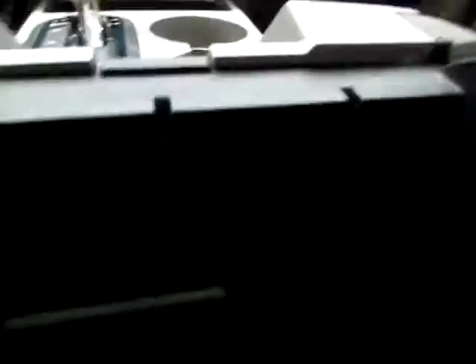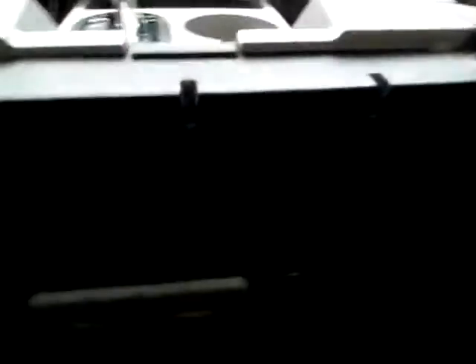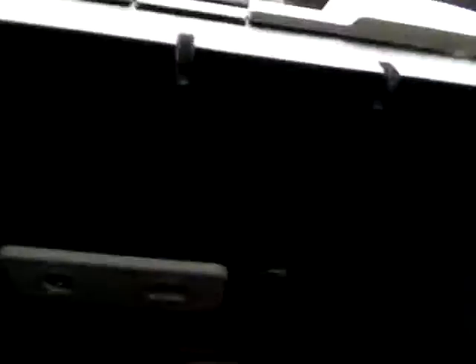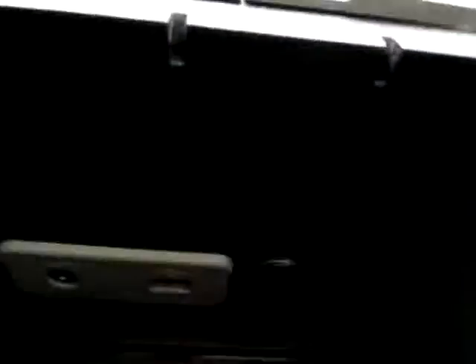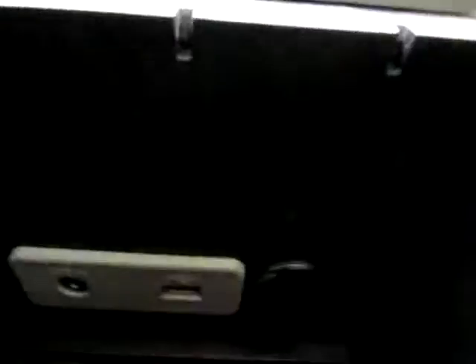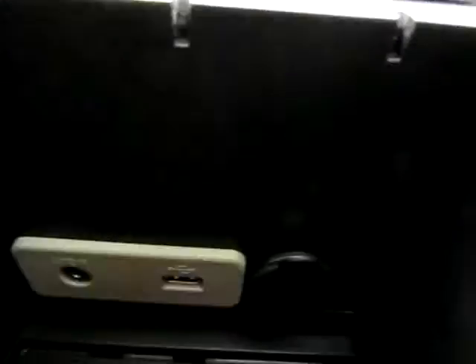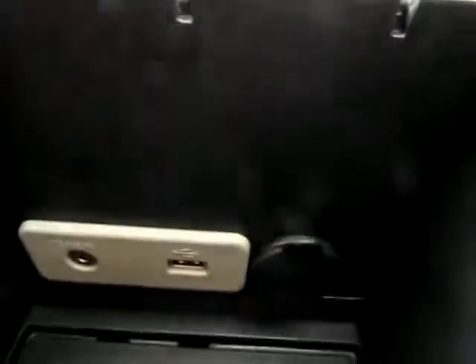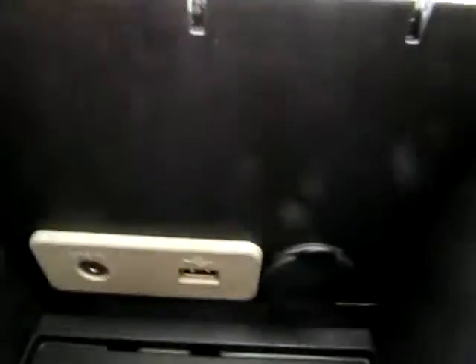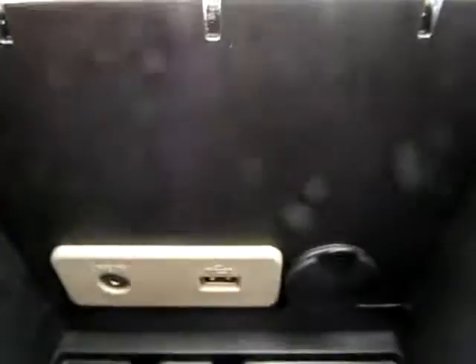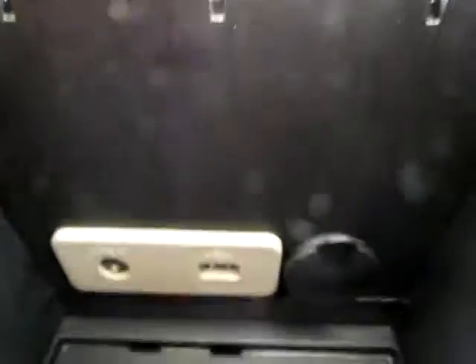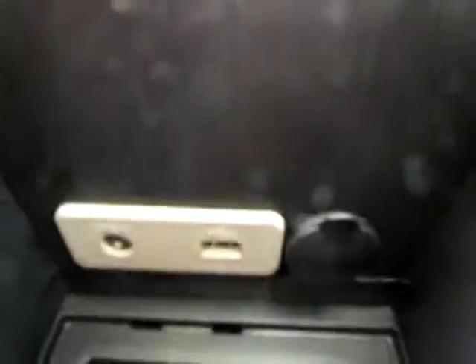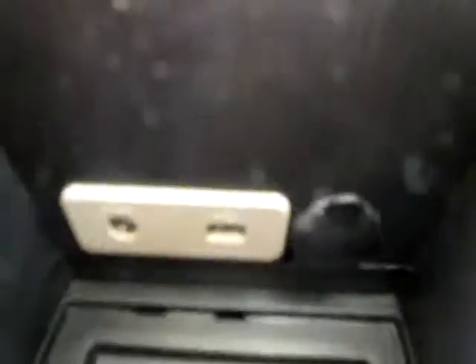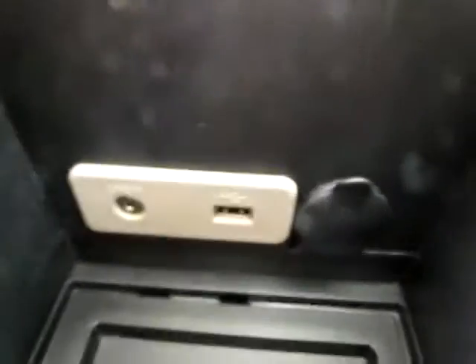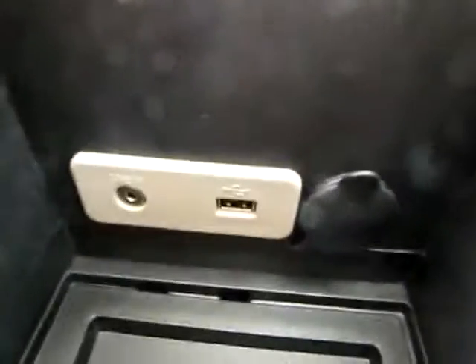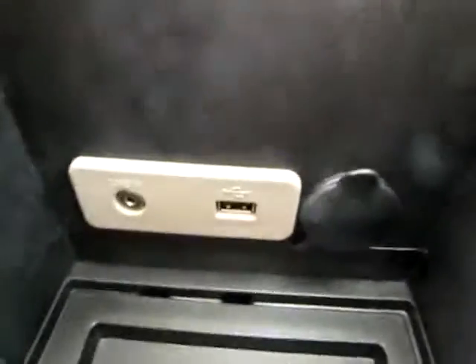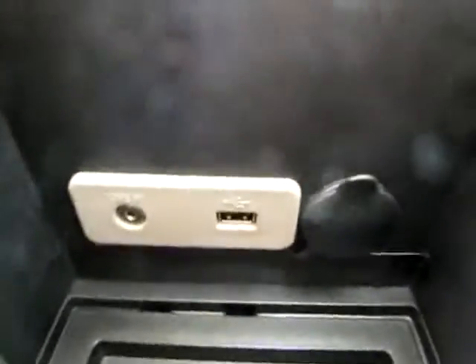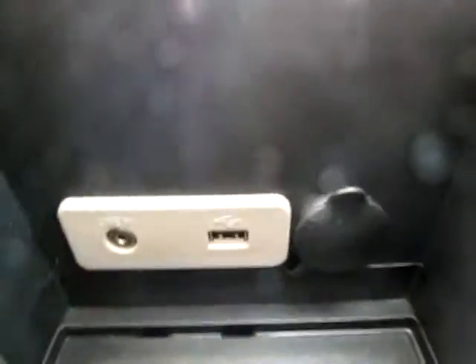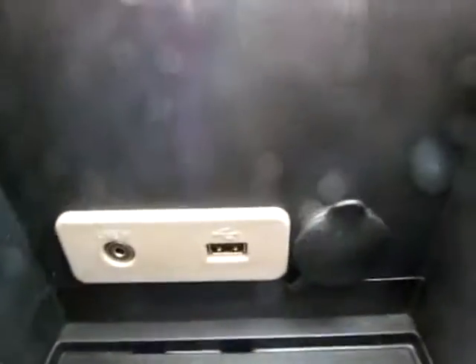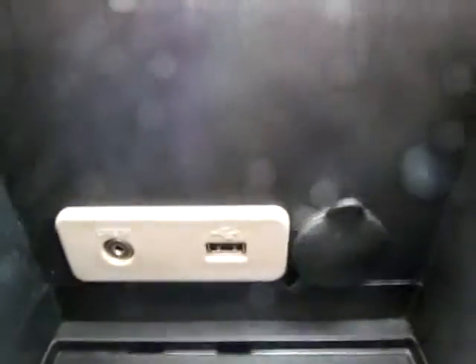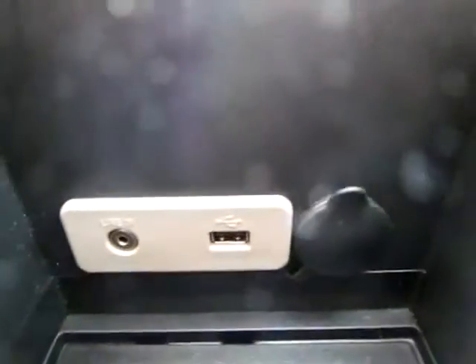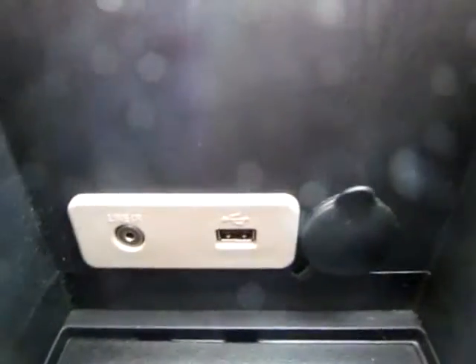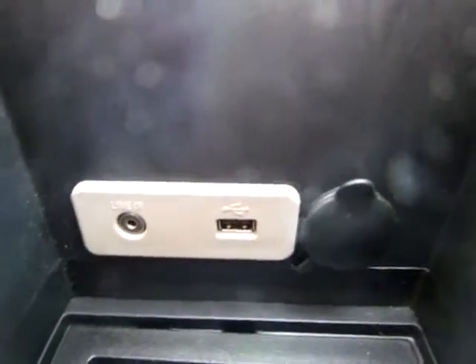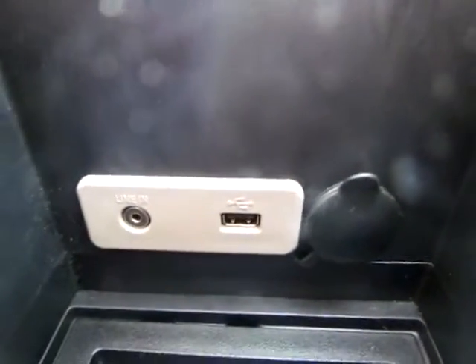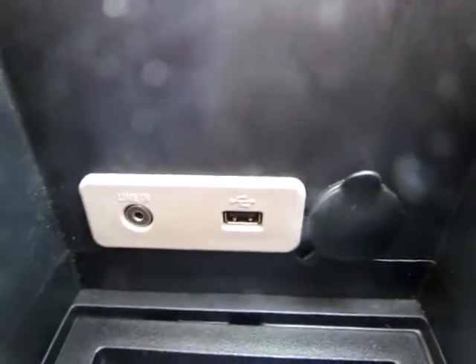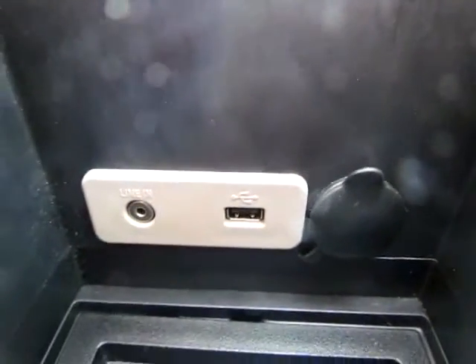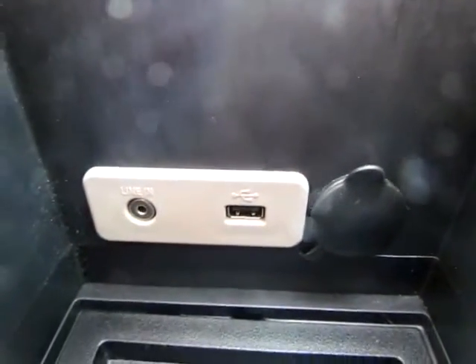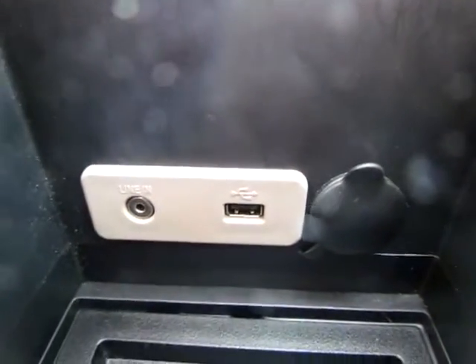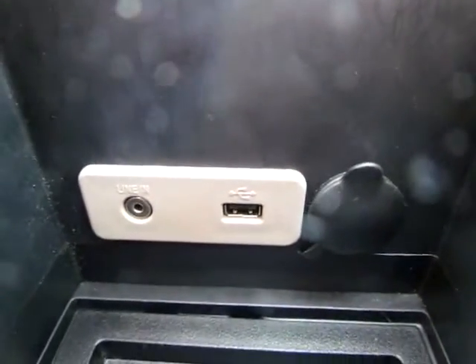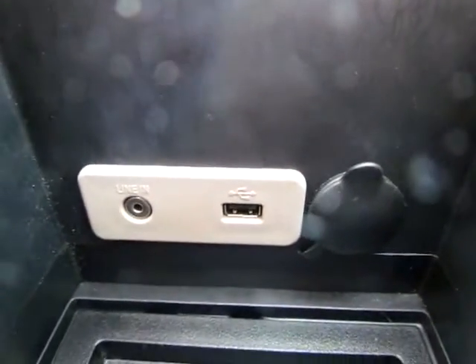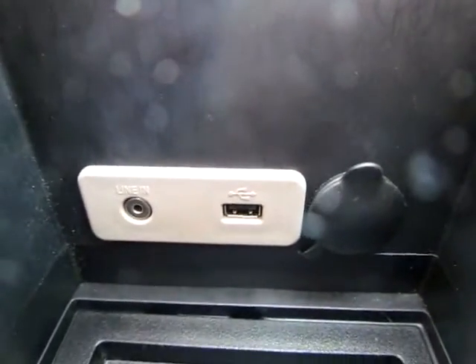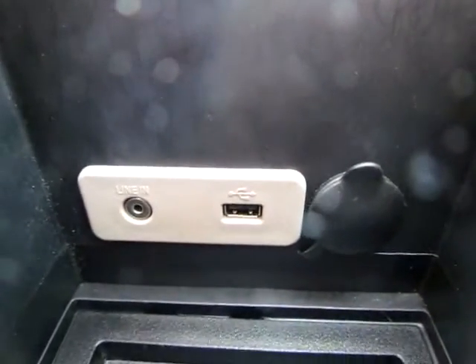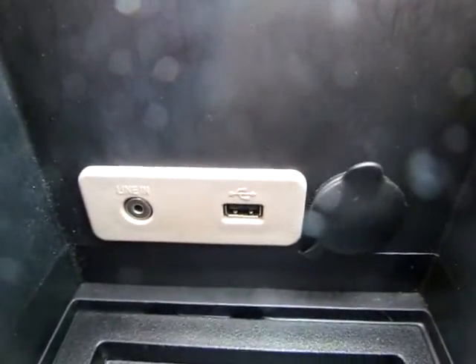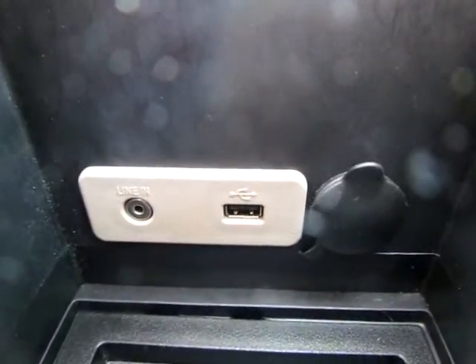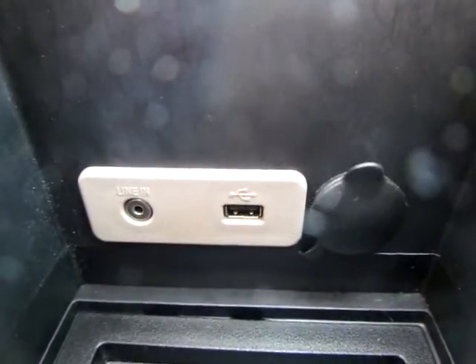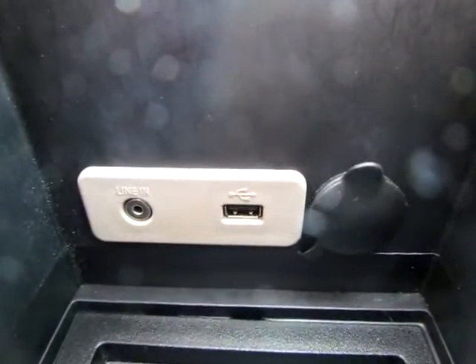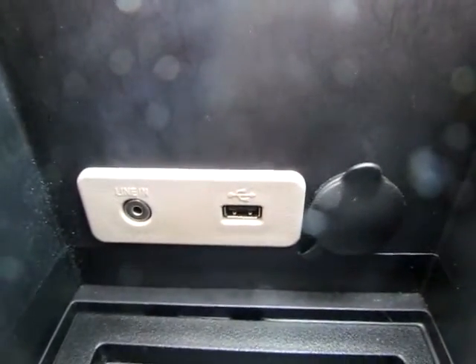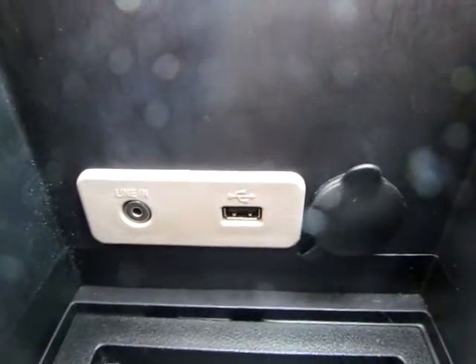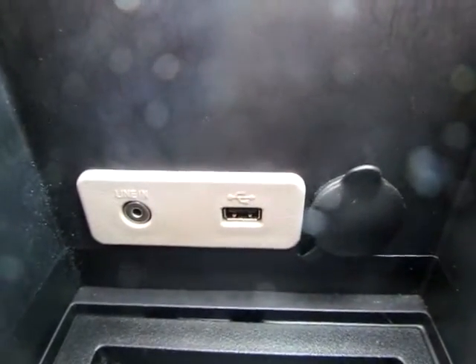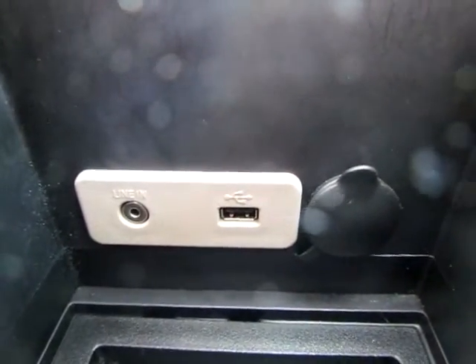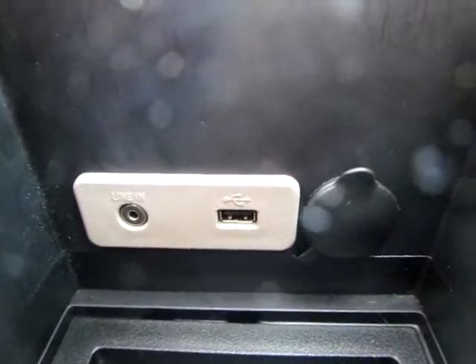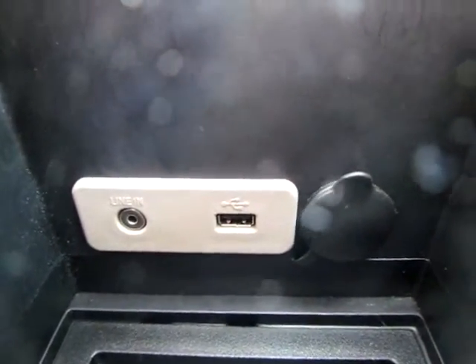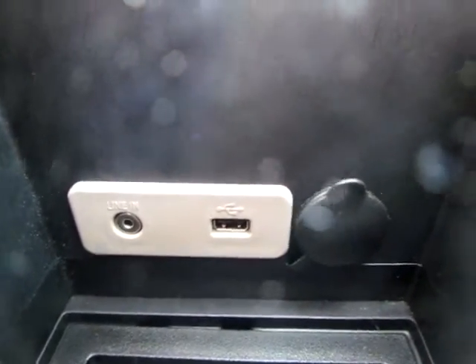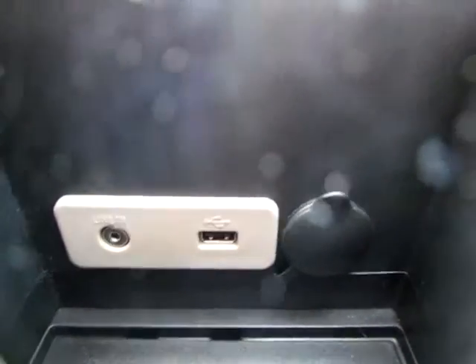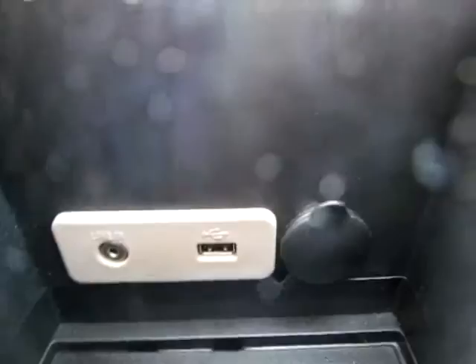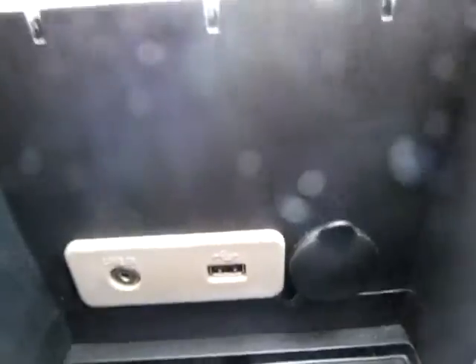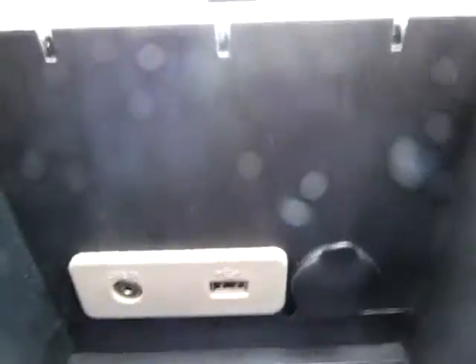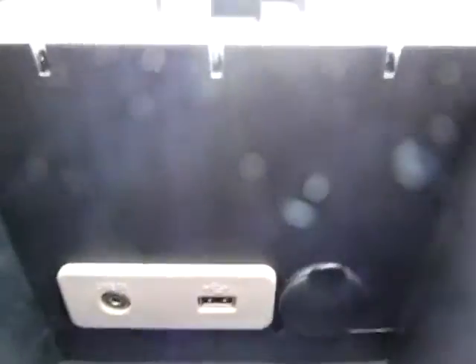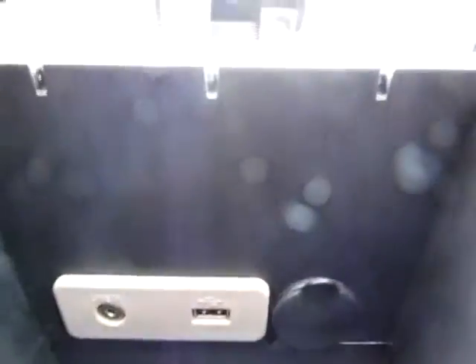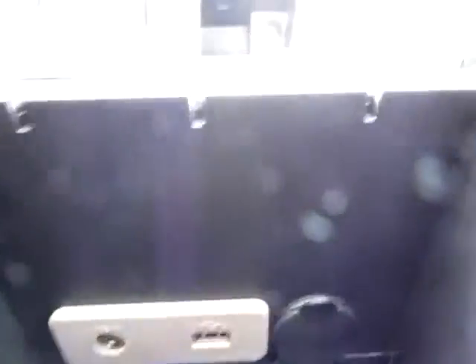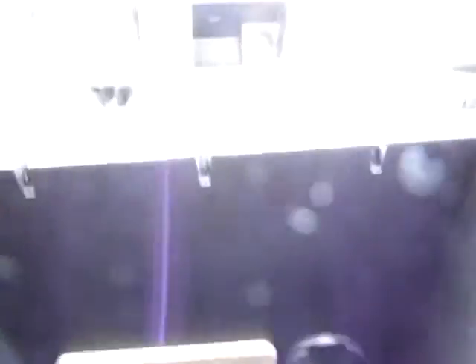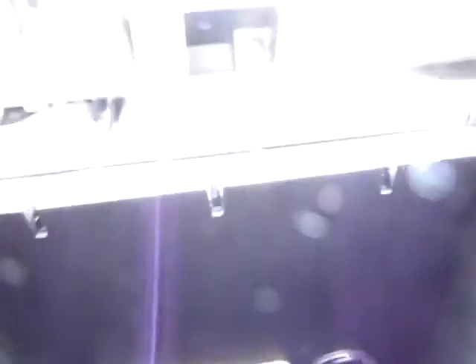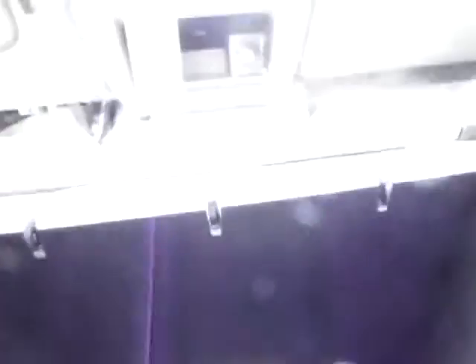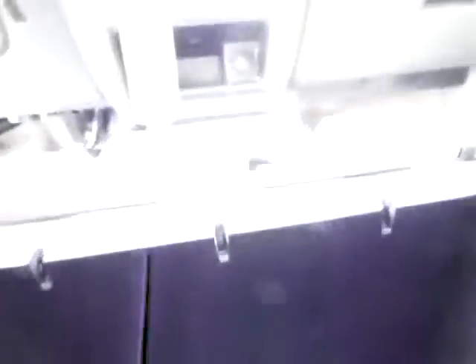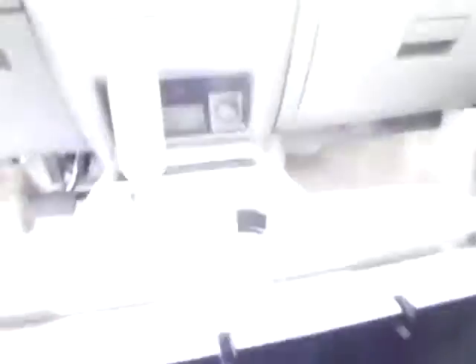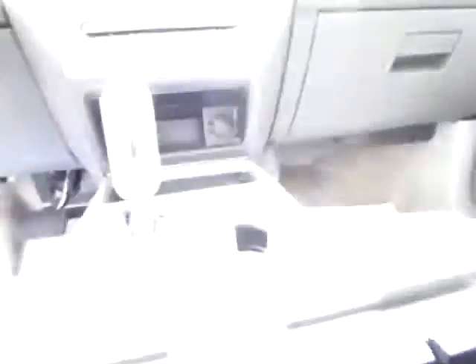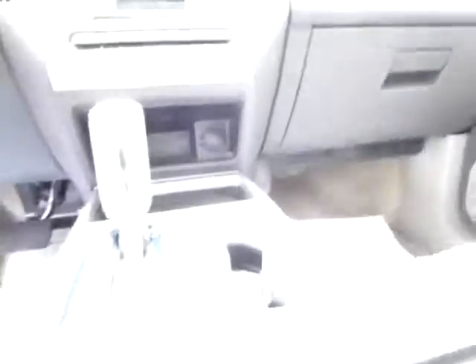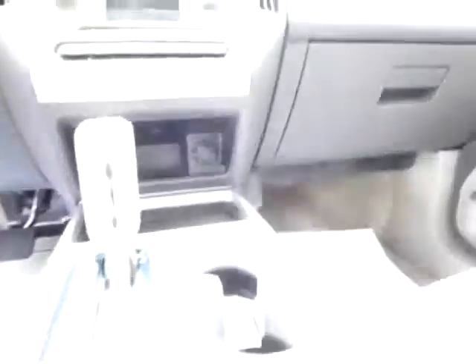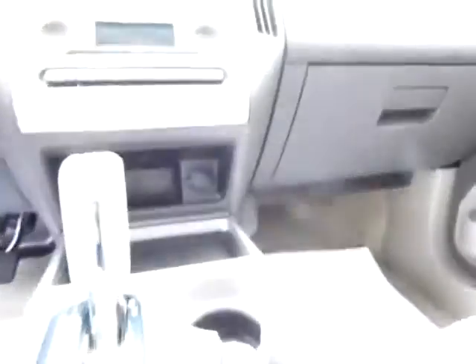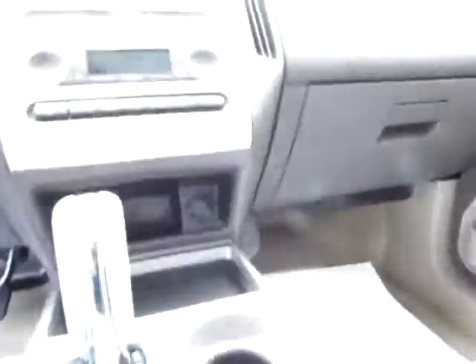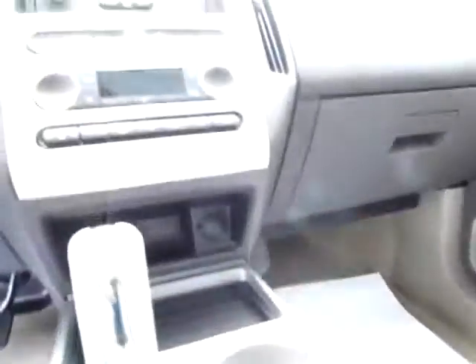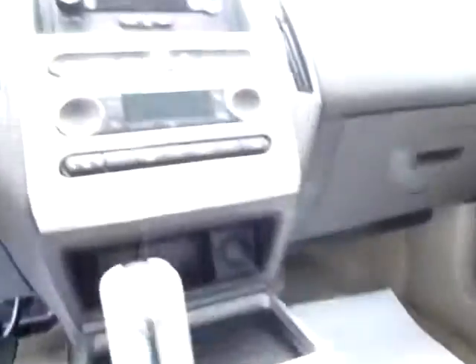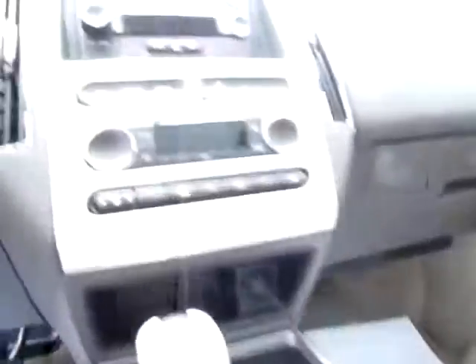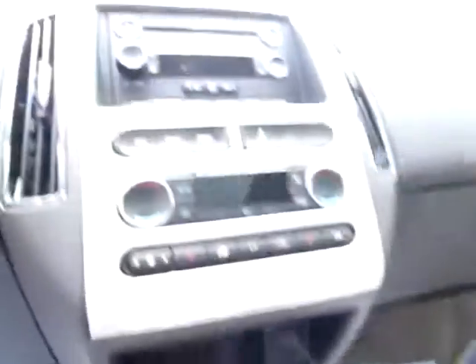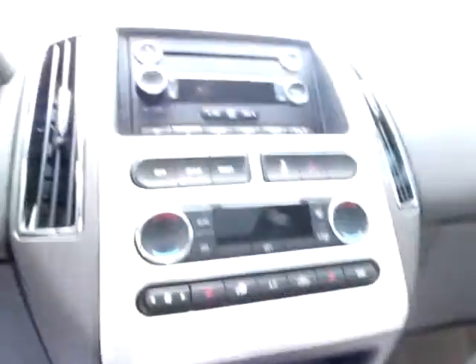You can also upload MP3 files to this vehicle, as well as through a USB port.